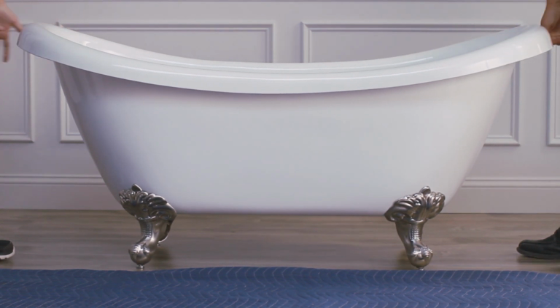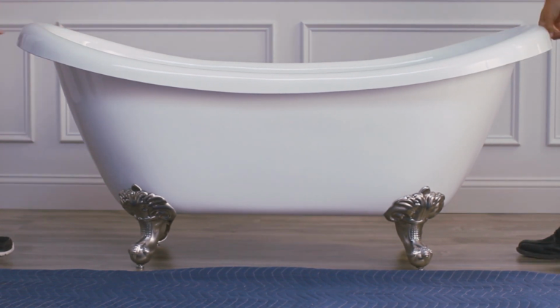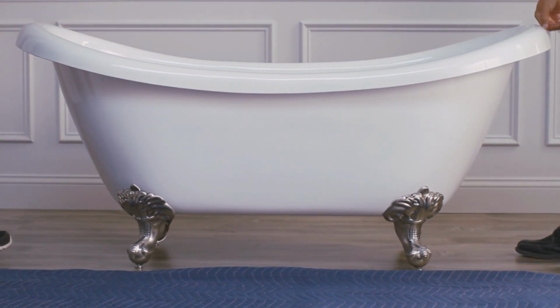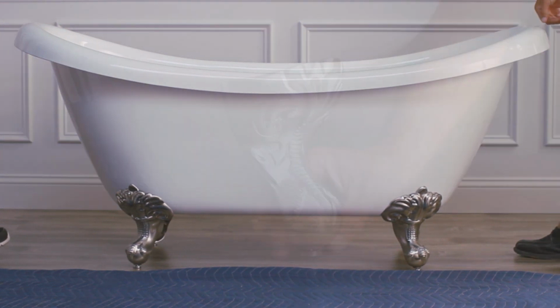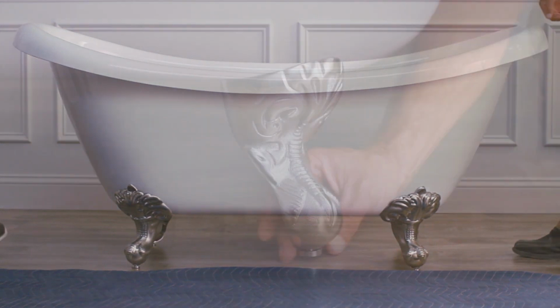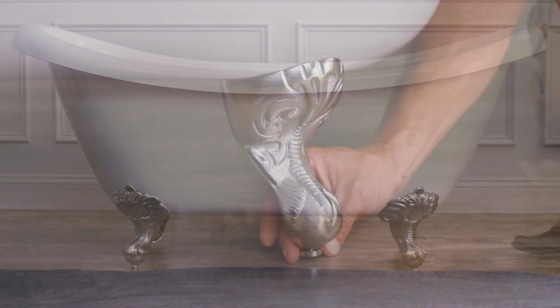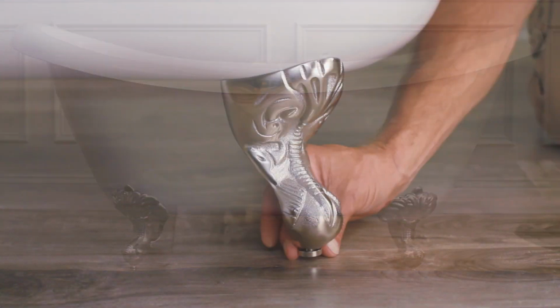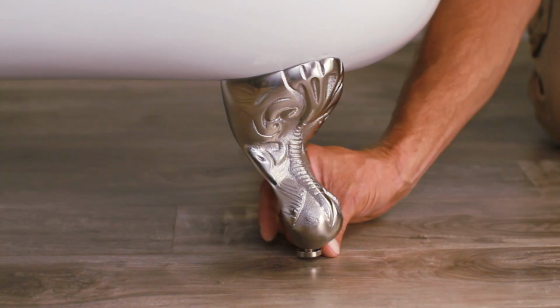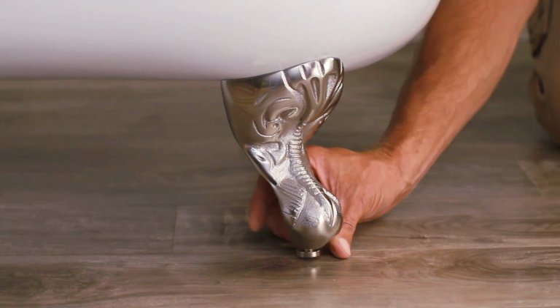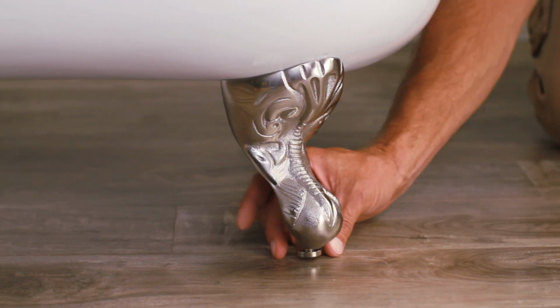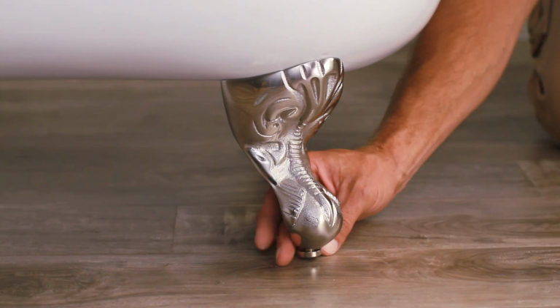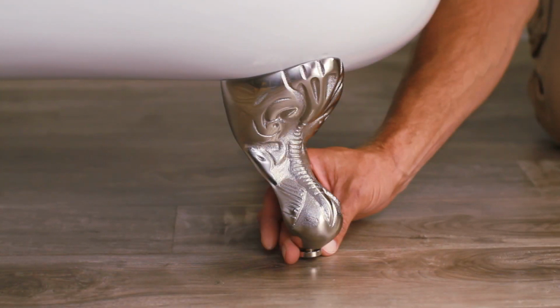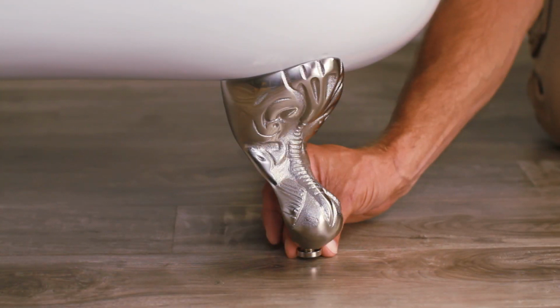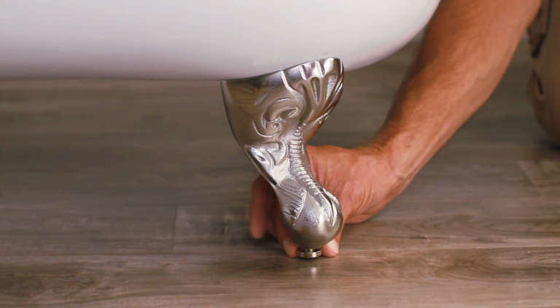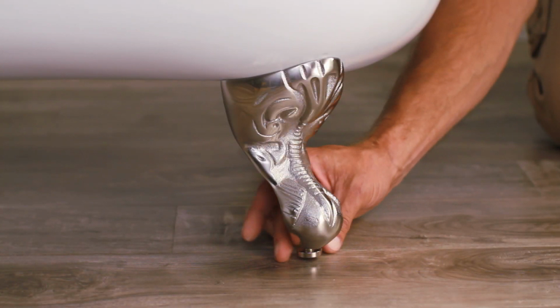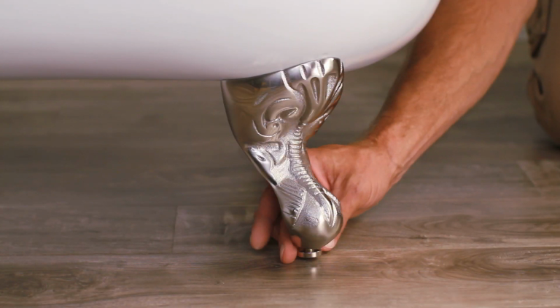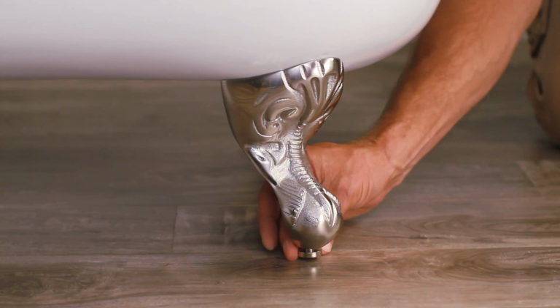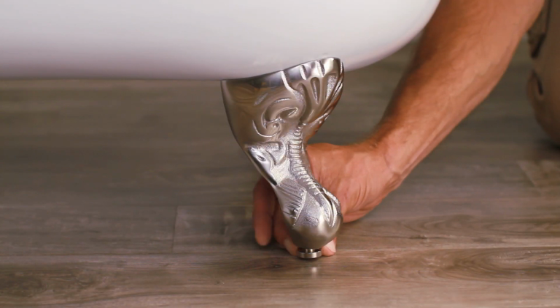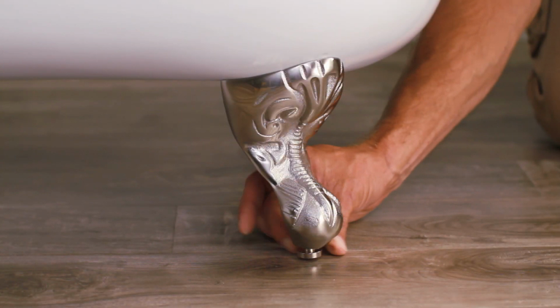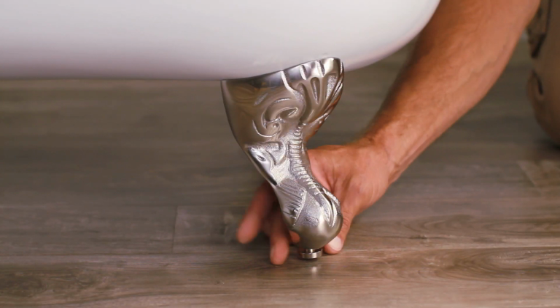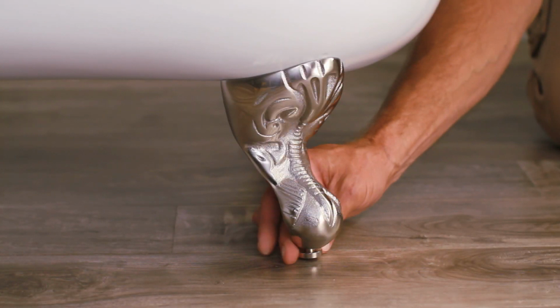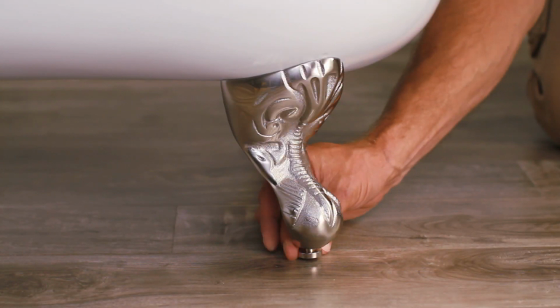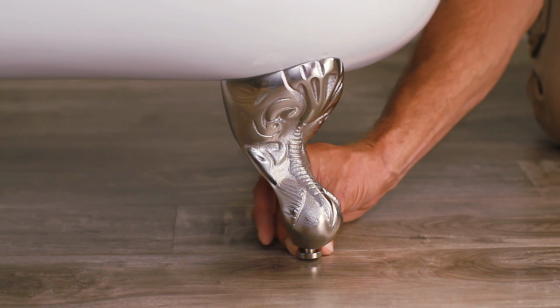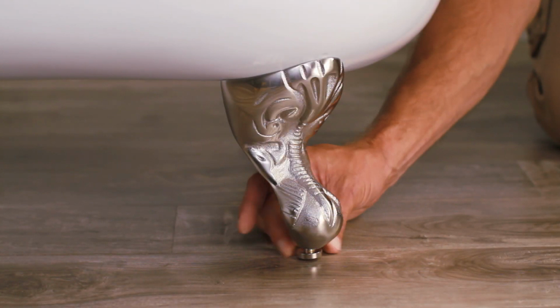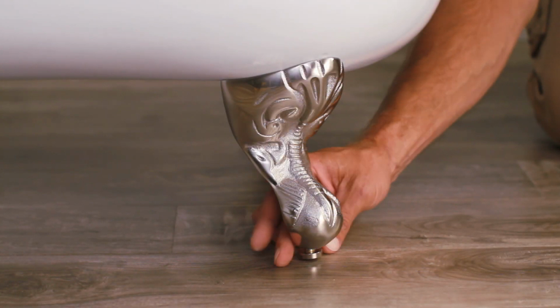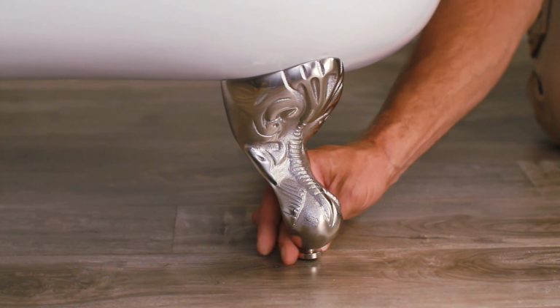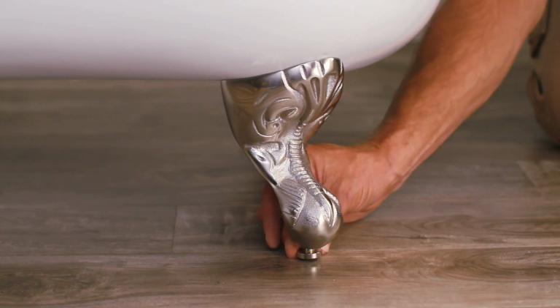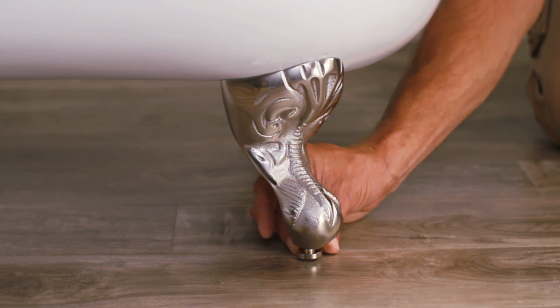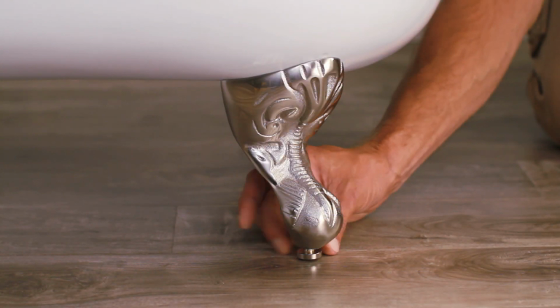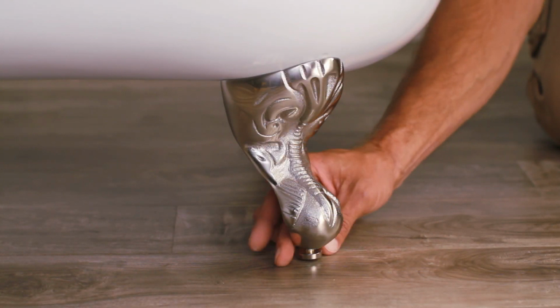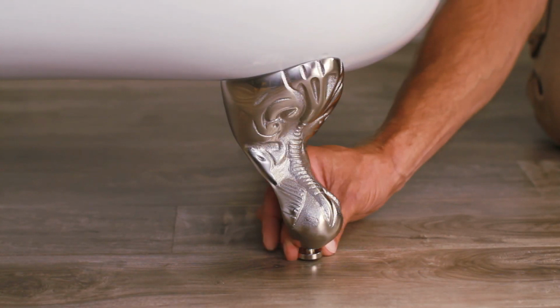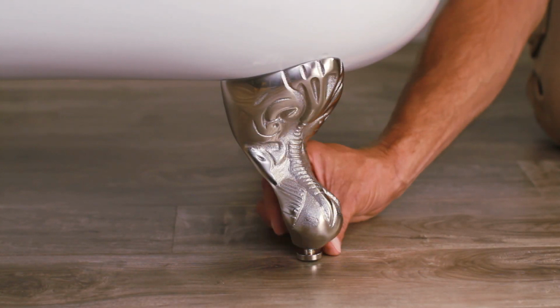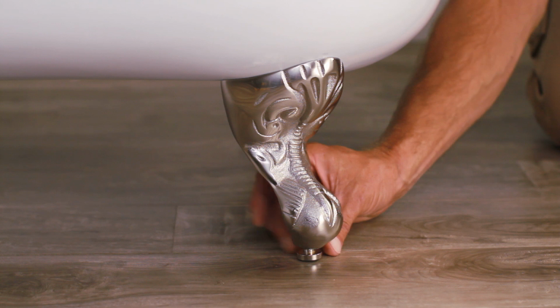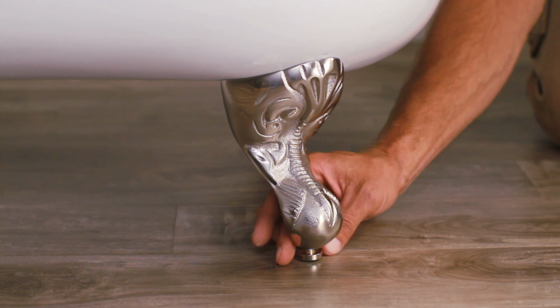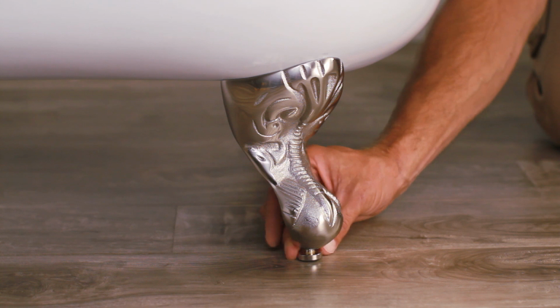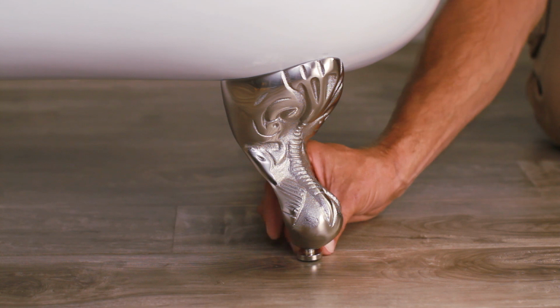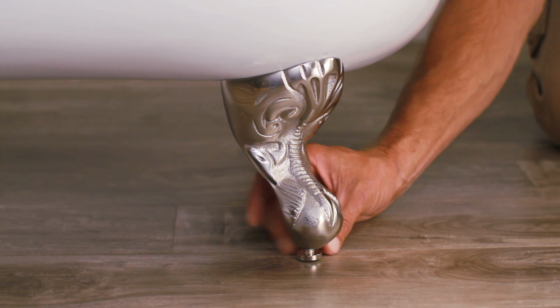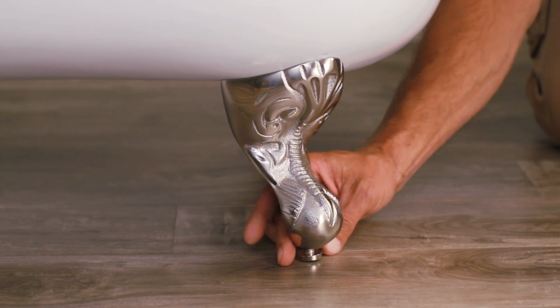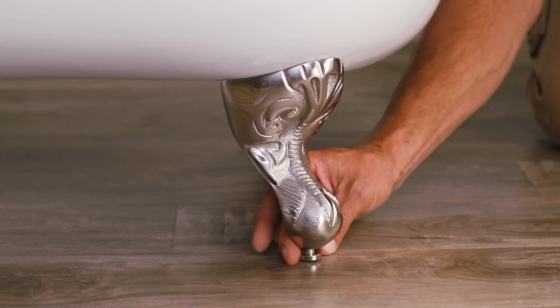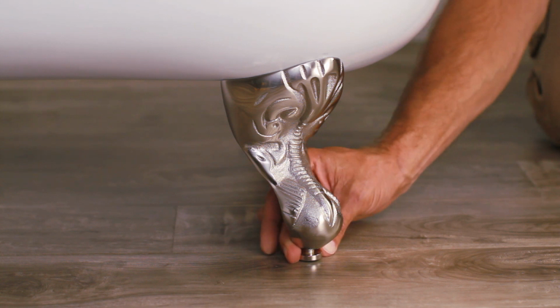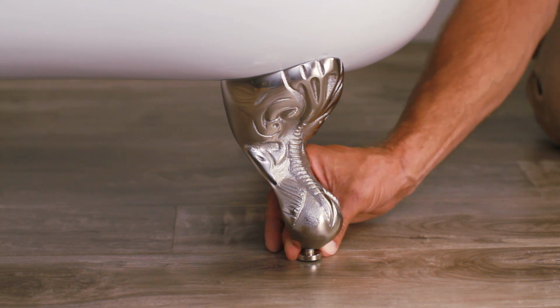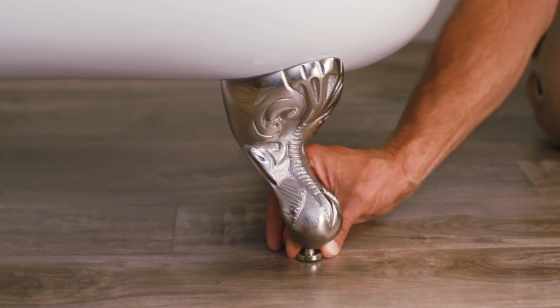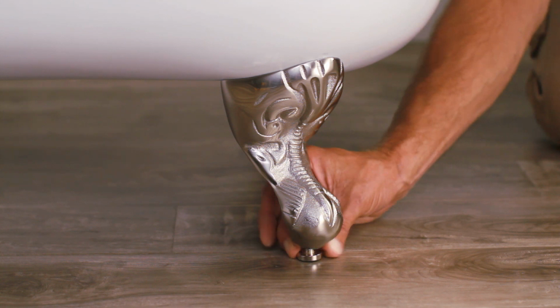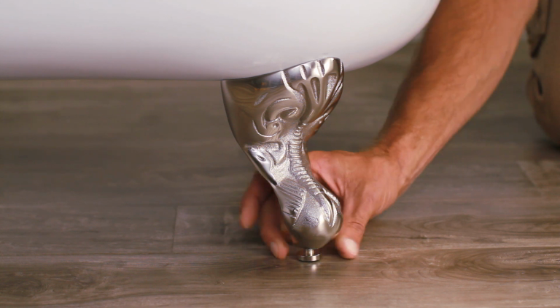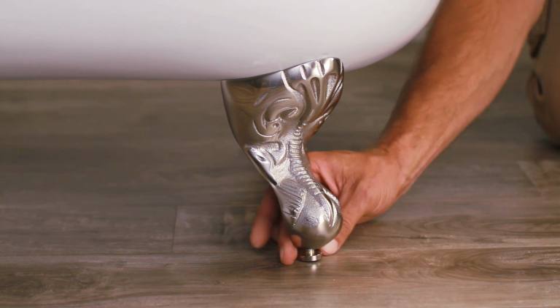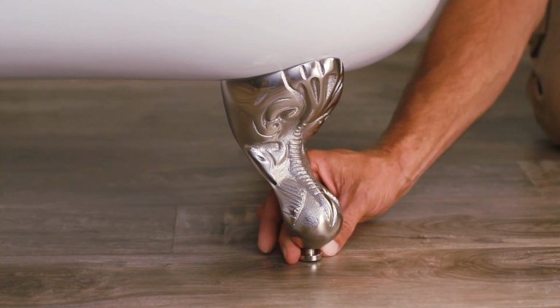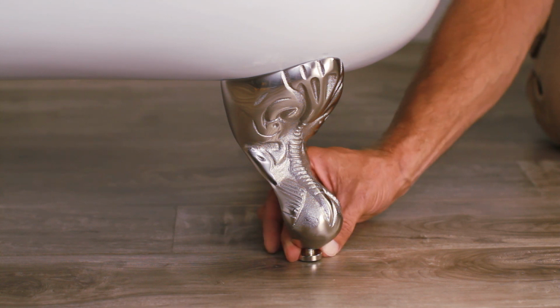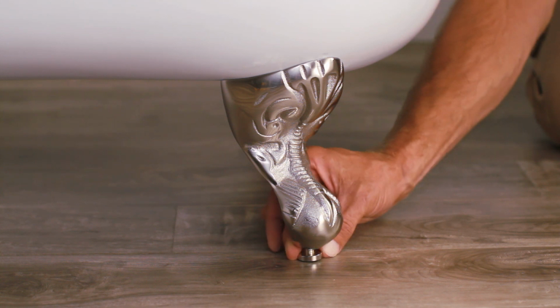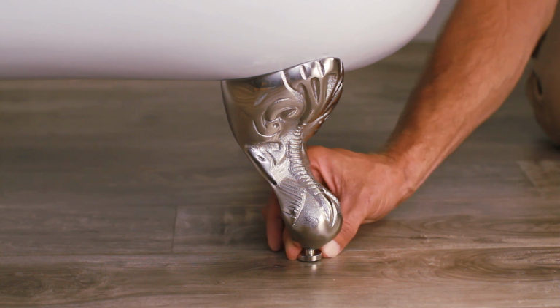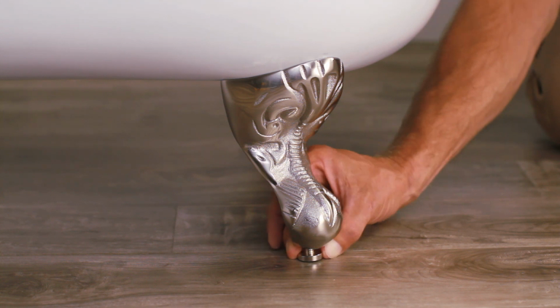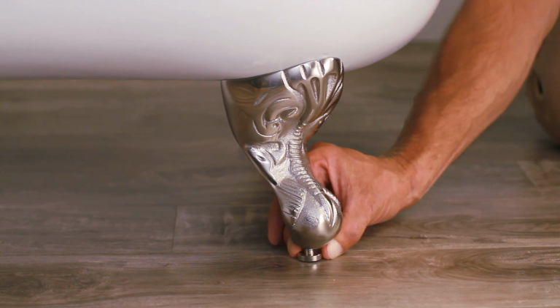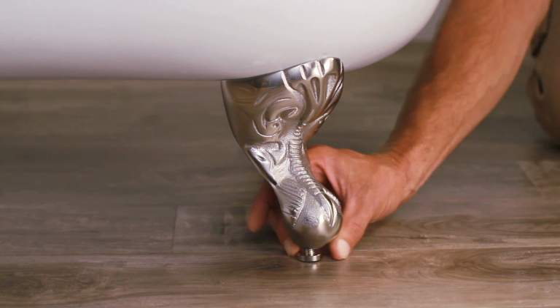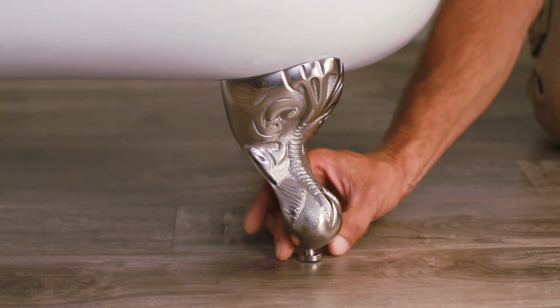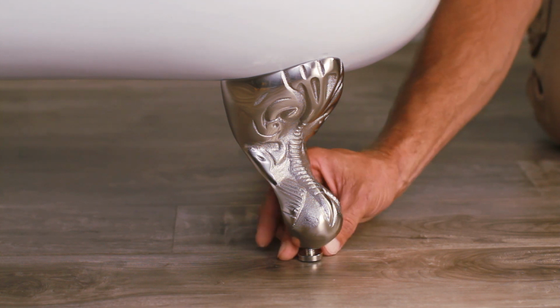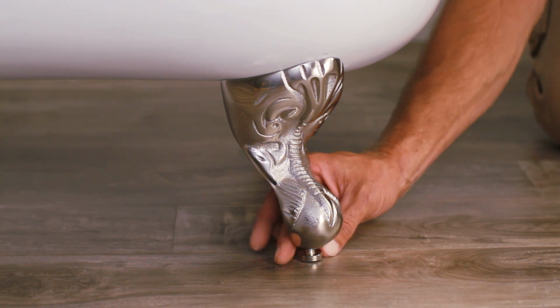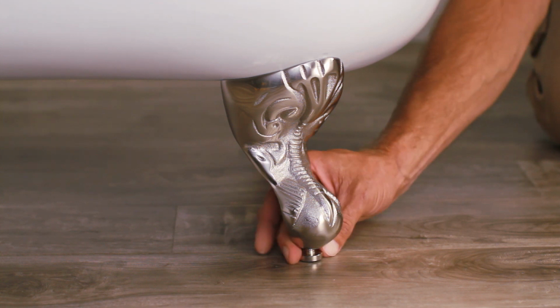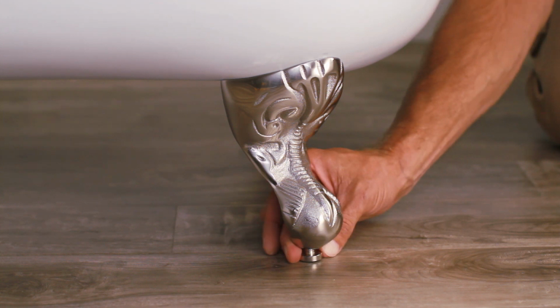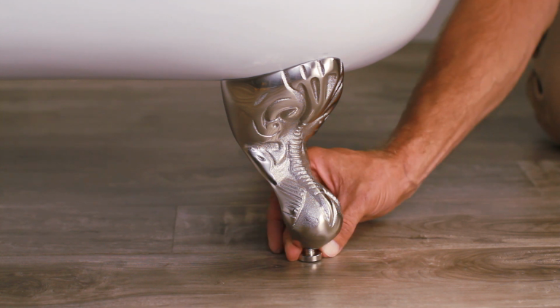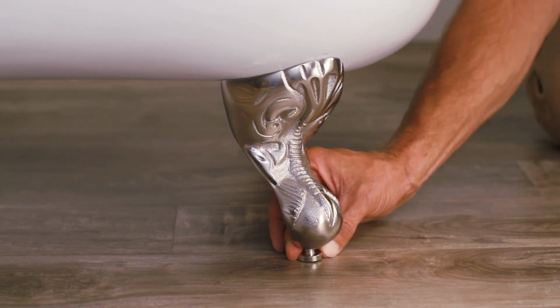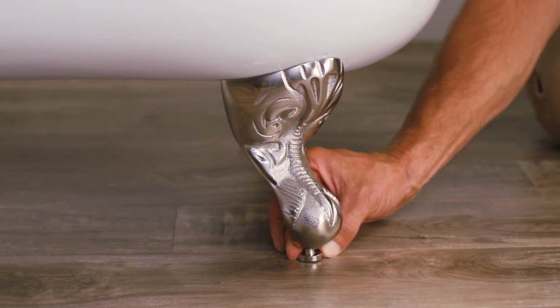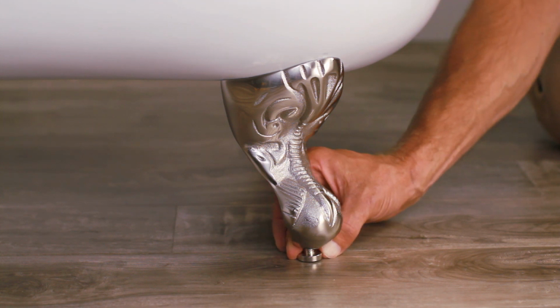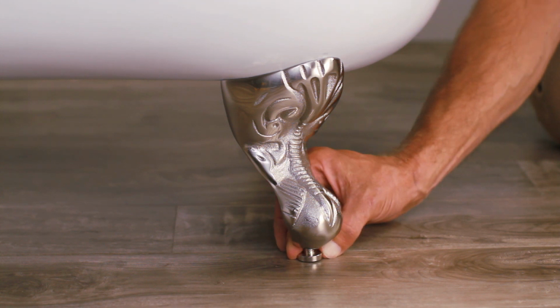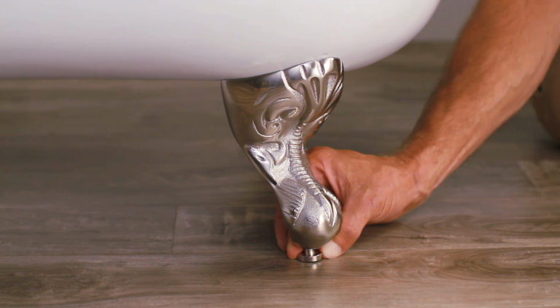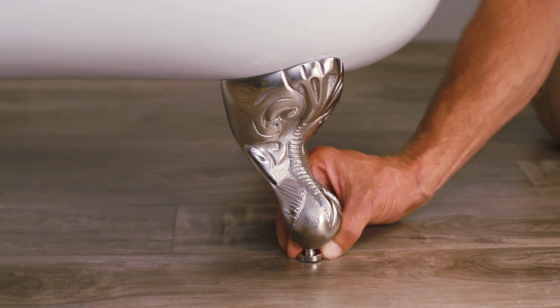Additional adjustments can be made by tightening the levelers on the bottom of the feet. Move the levelers until your tub sits evenly on the floor.